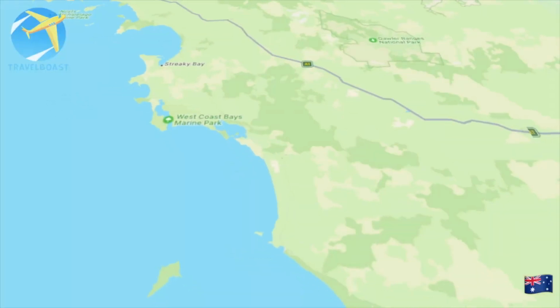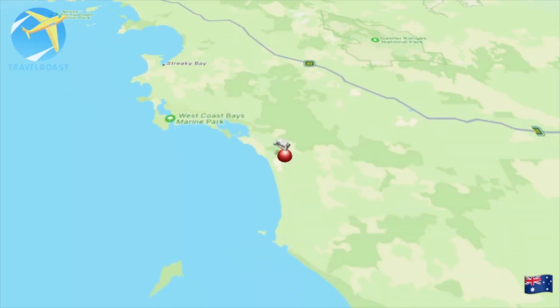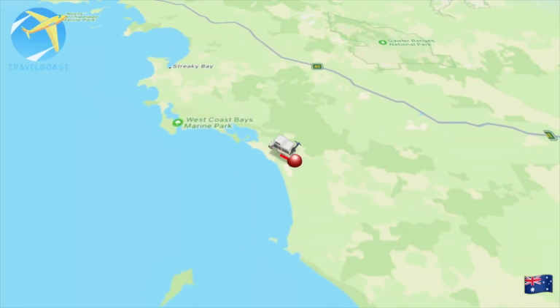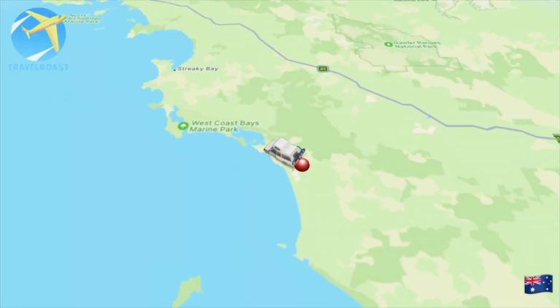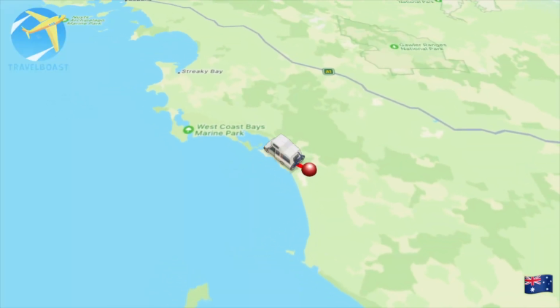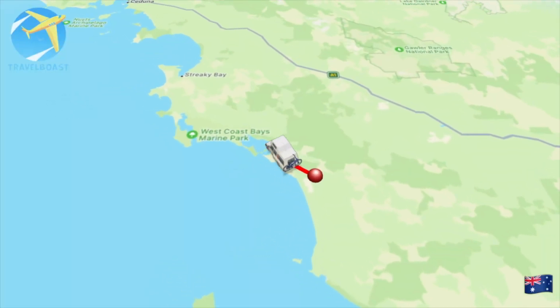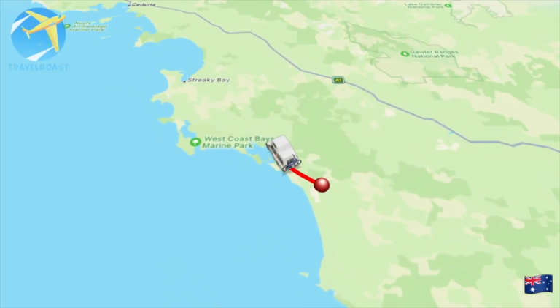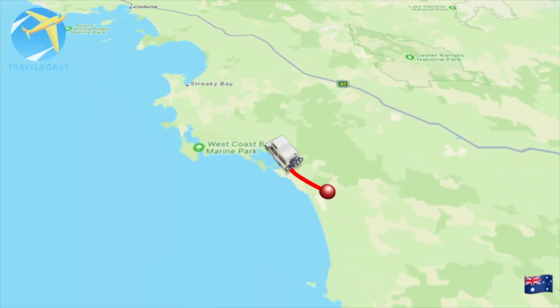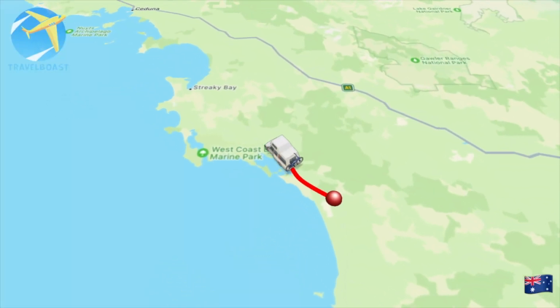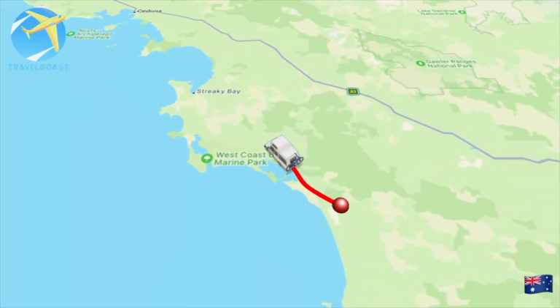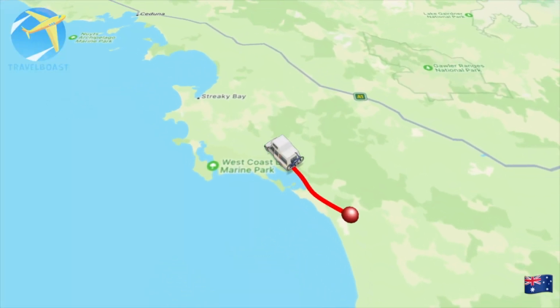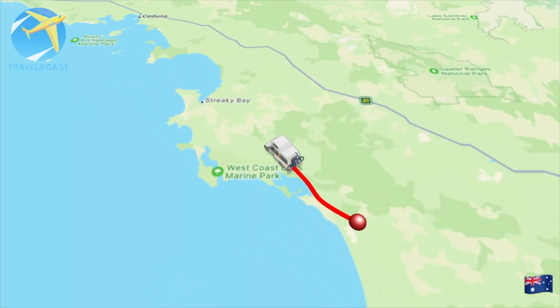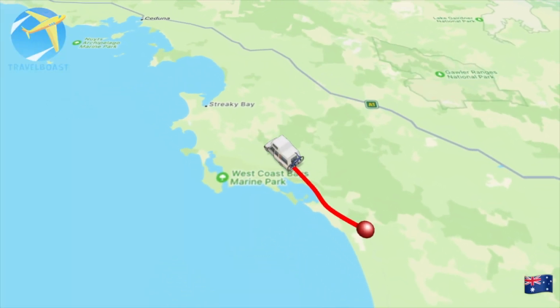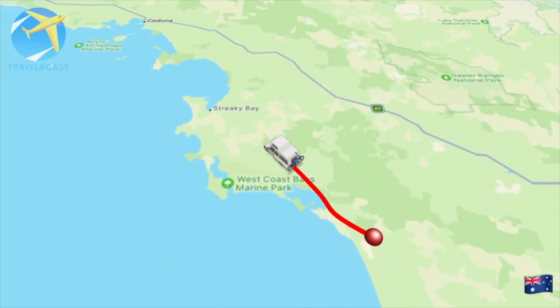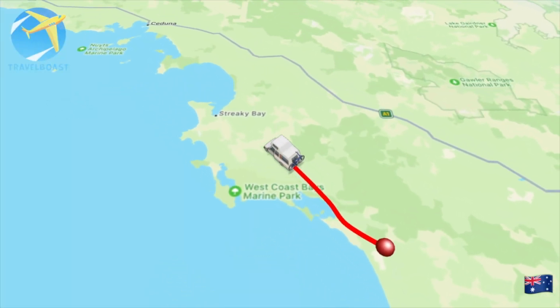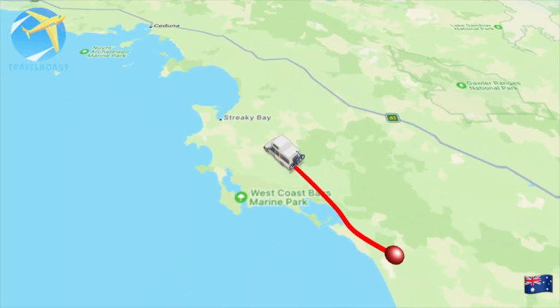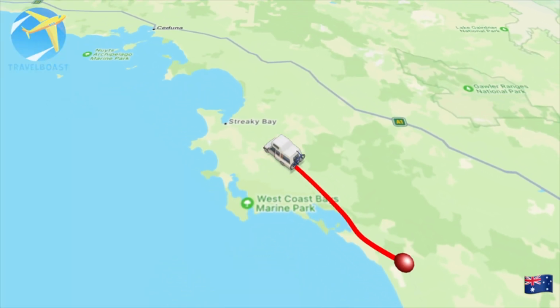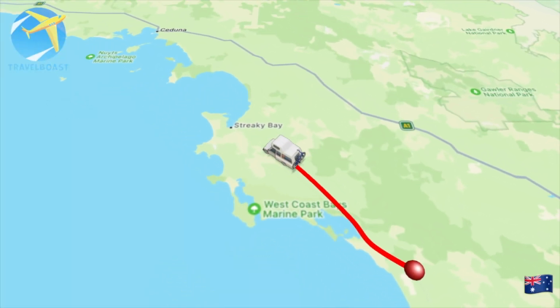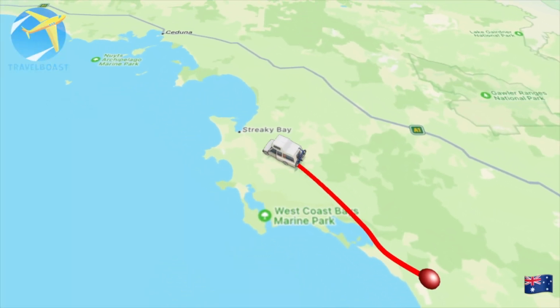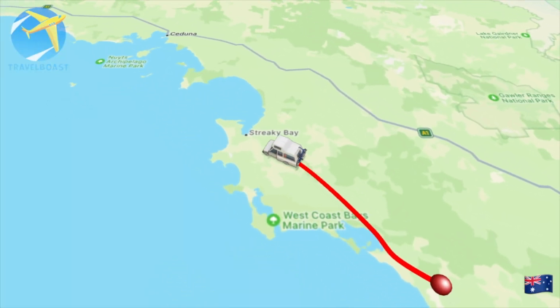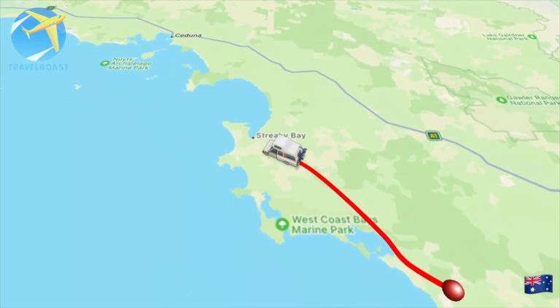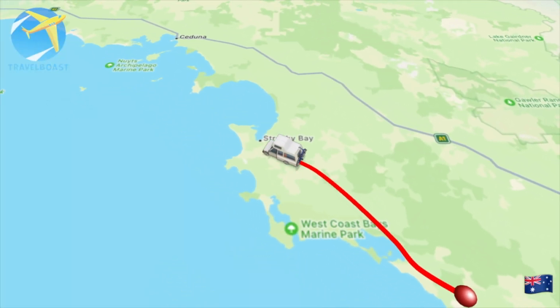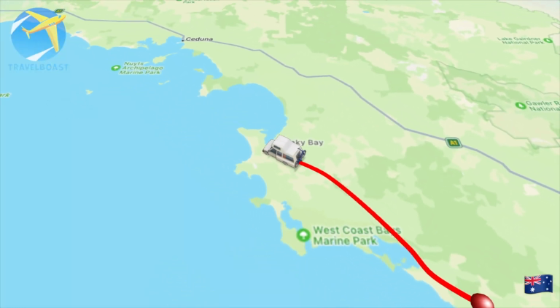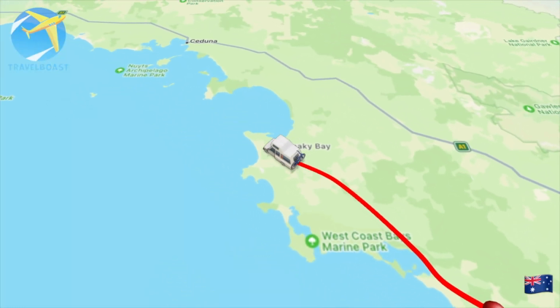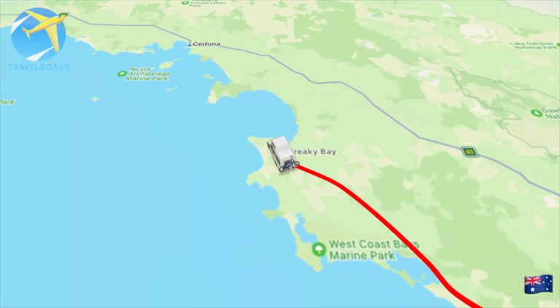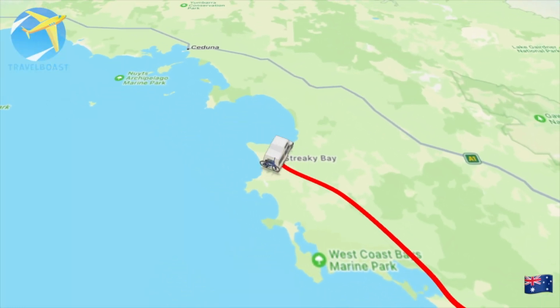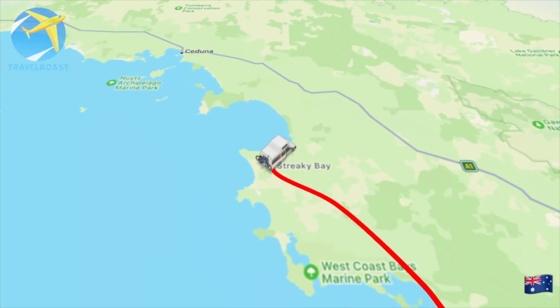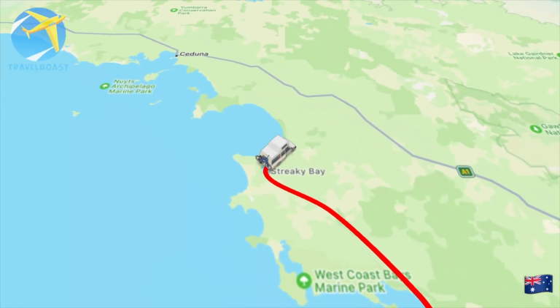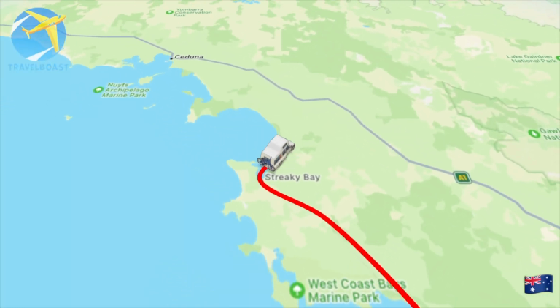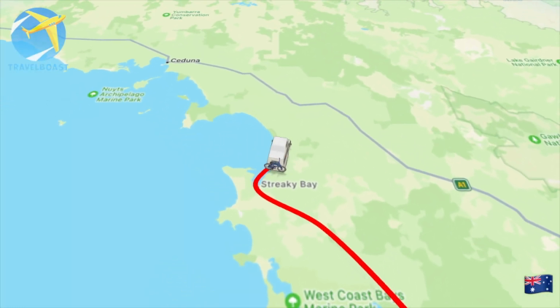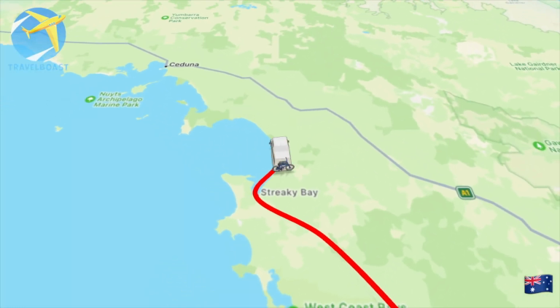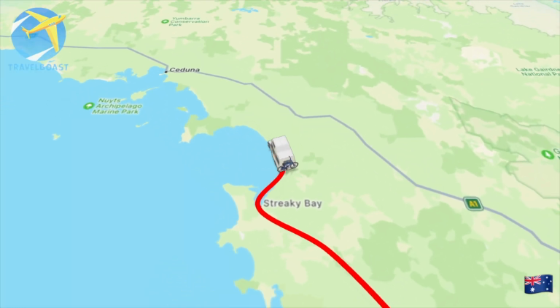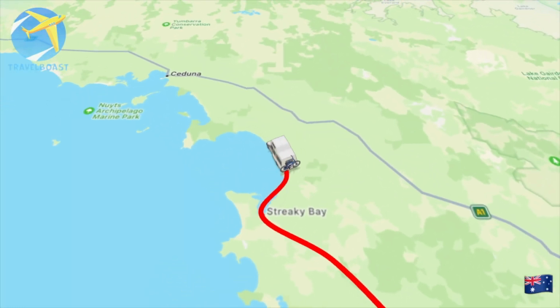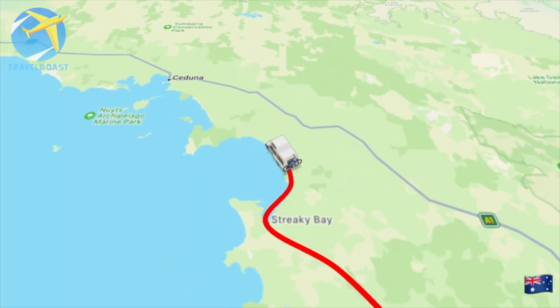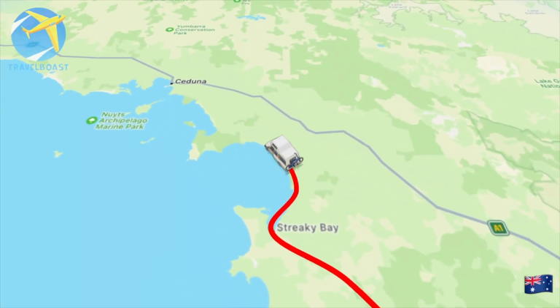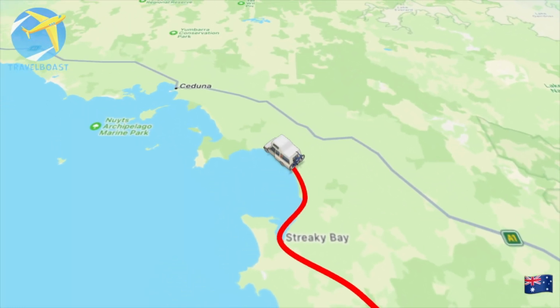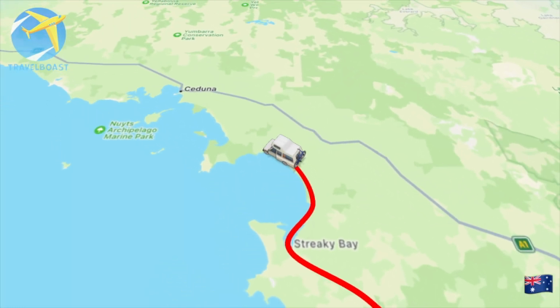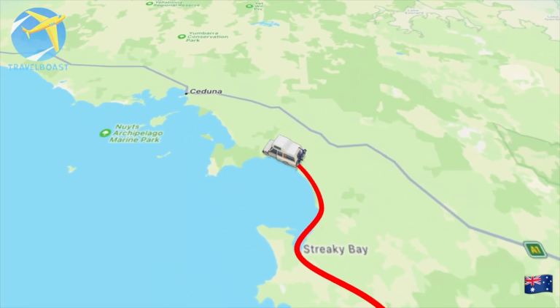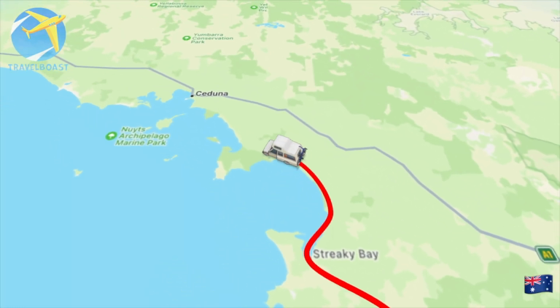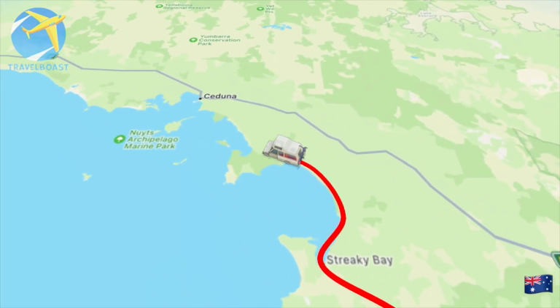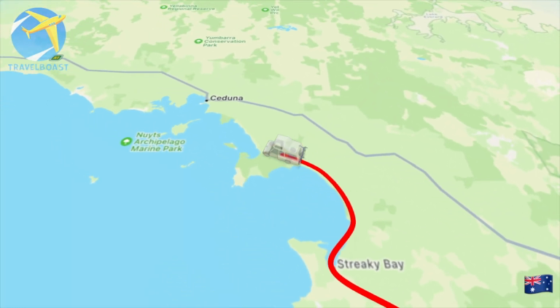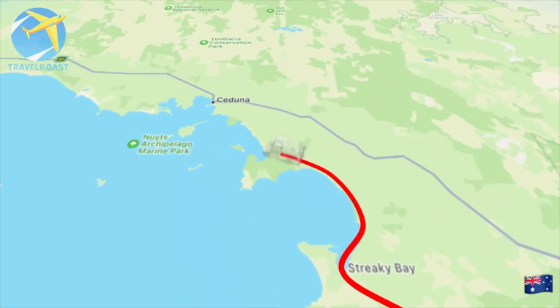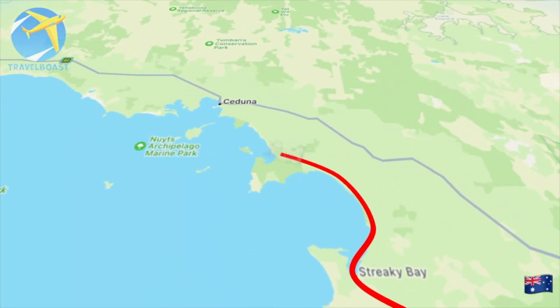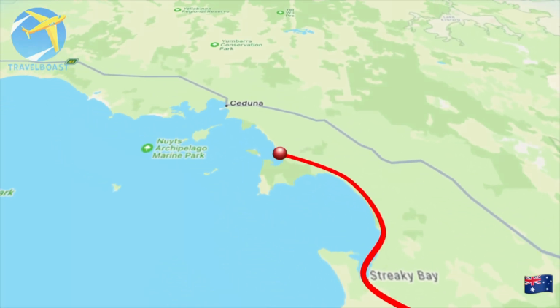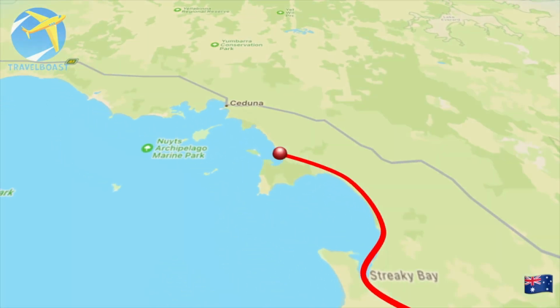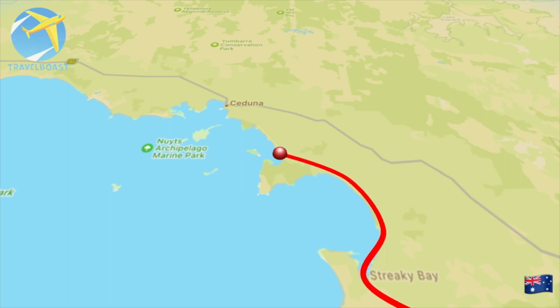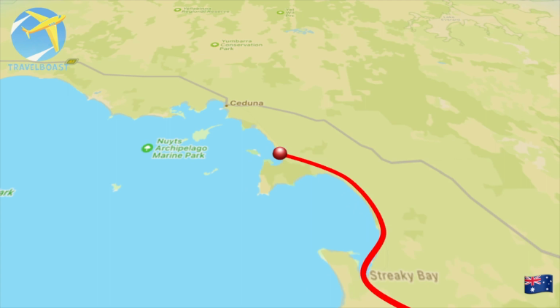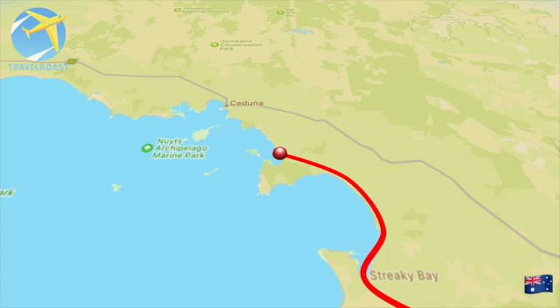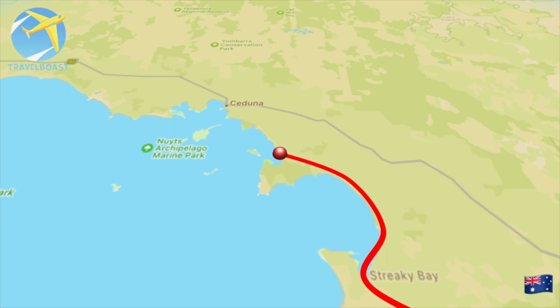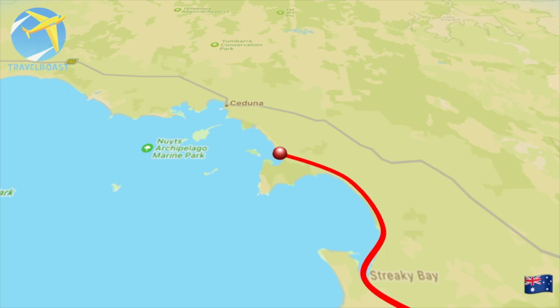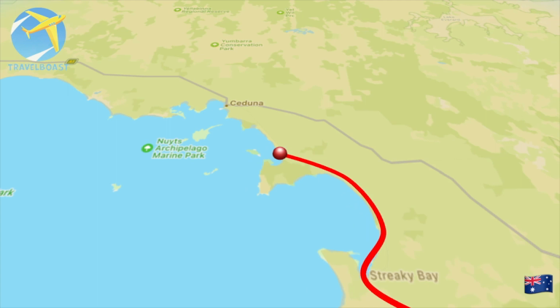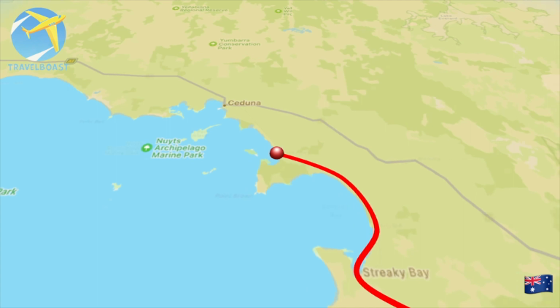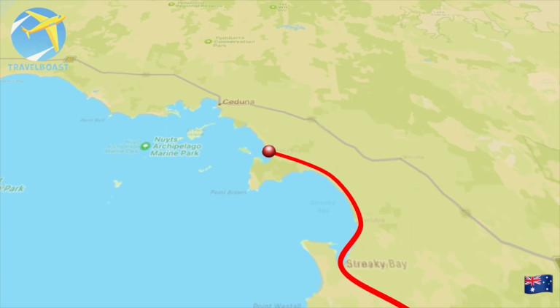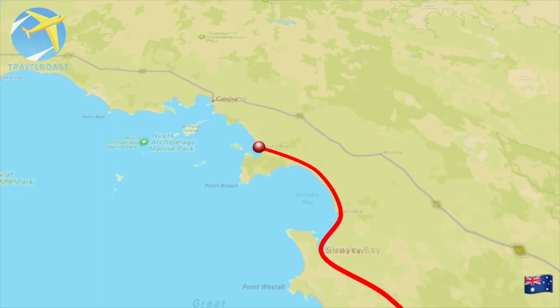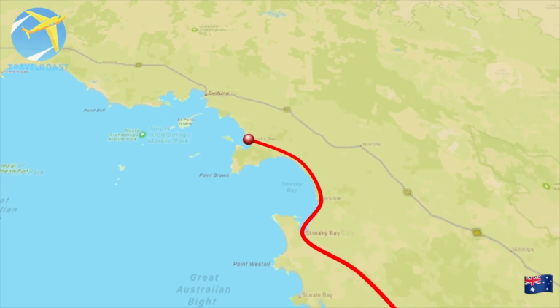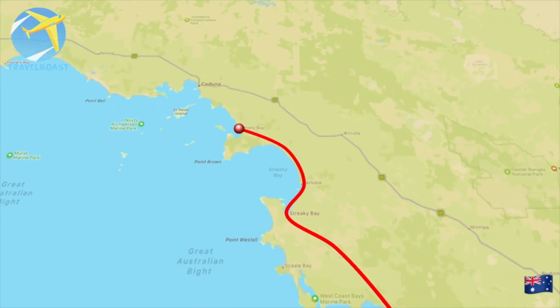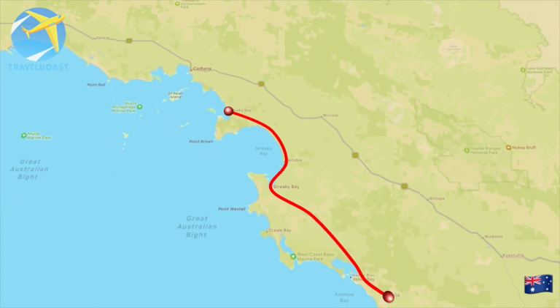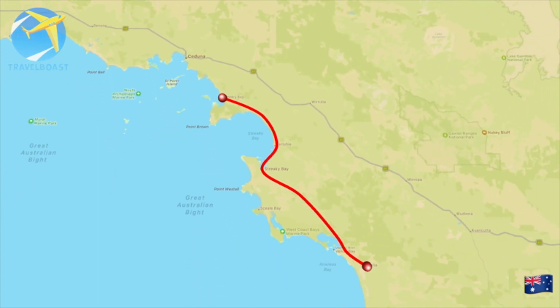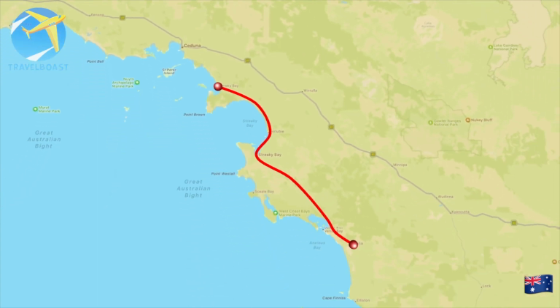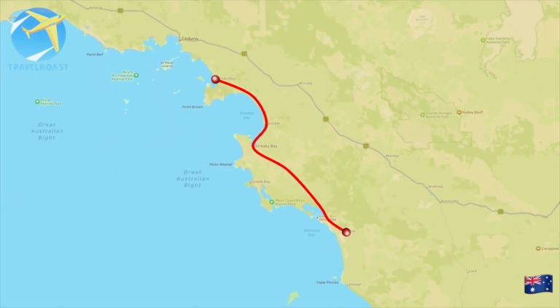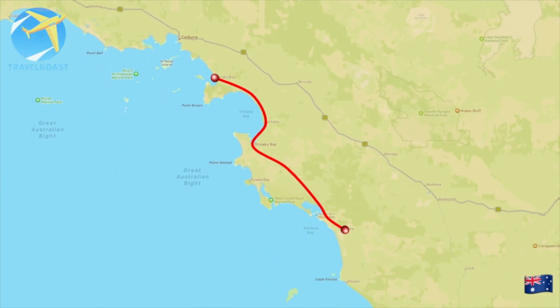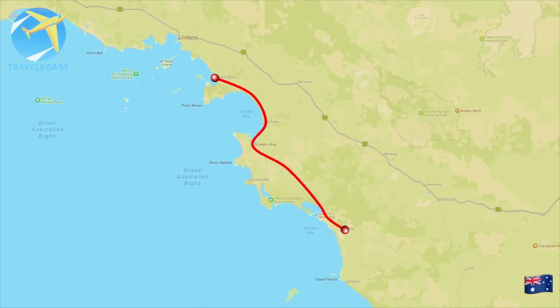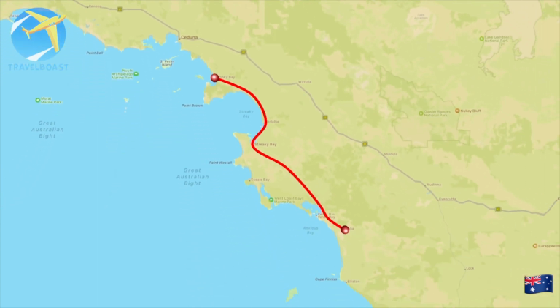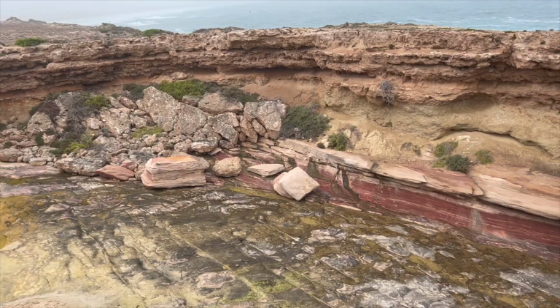Join us this week as we travel from Streaky Bay to Smoky Bay. We check out the Talia Caves, Murphy's Haystacks, and Palubi Beach.